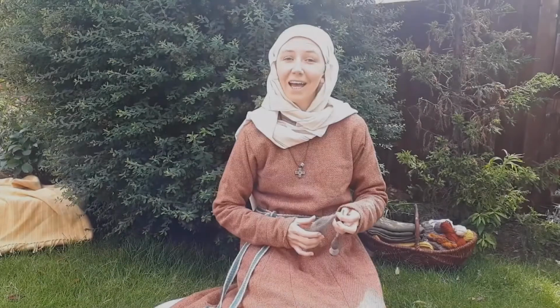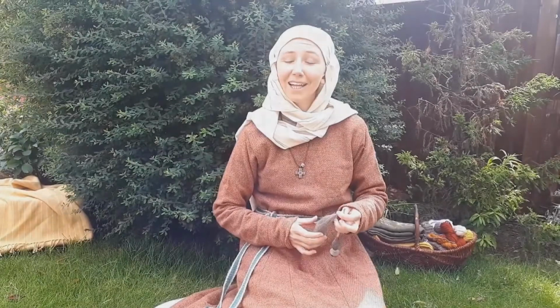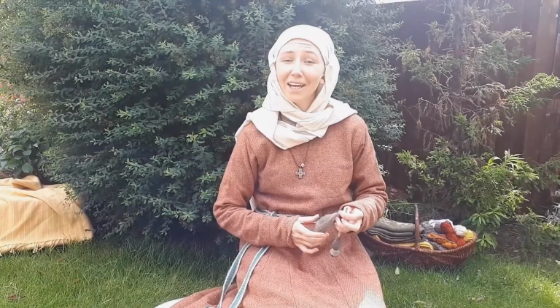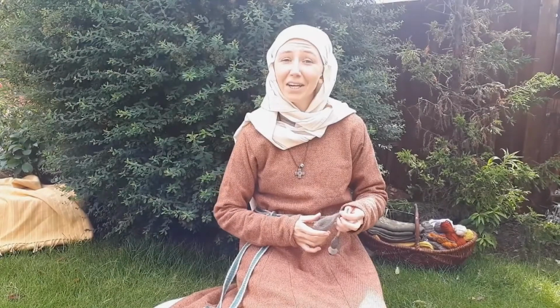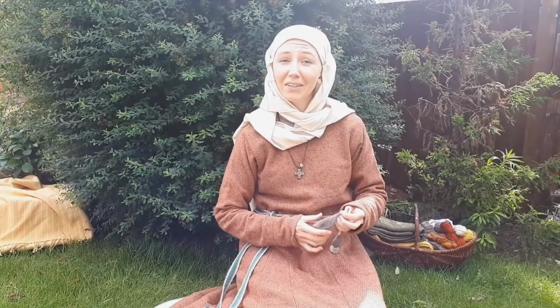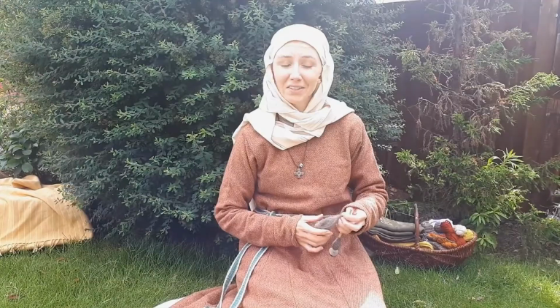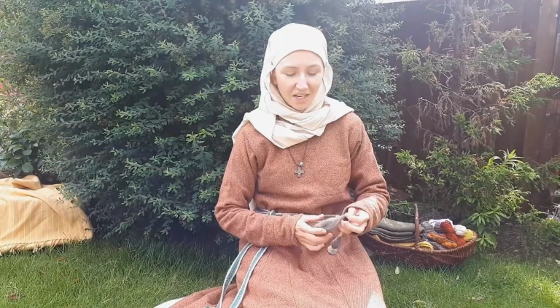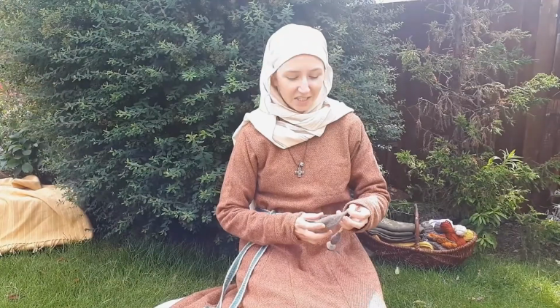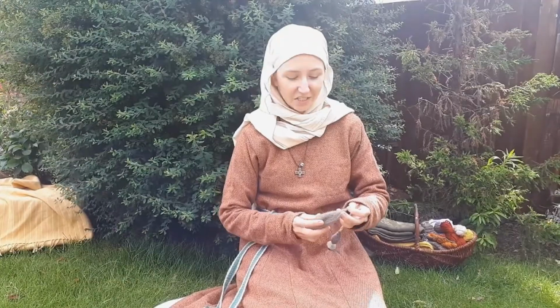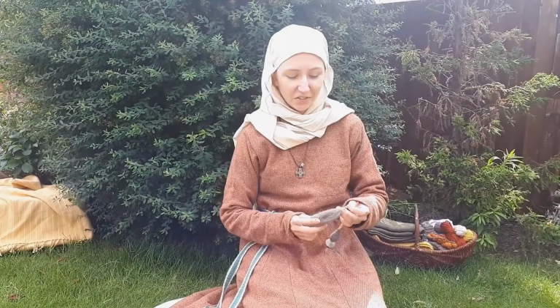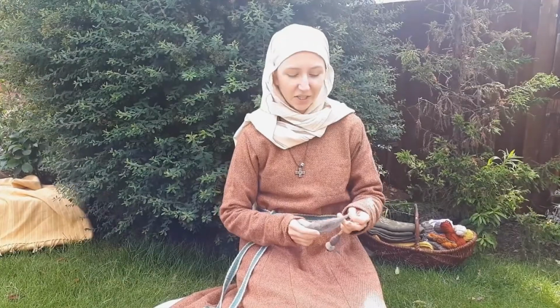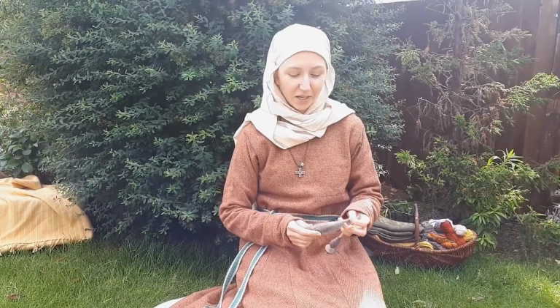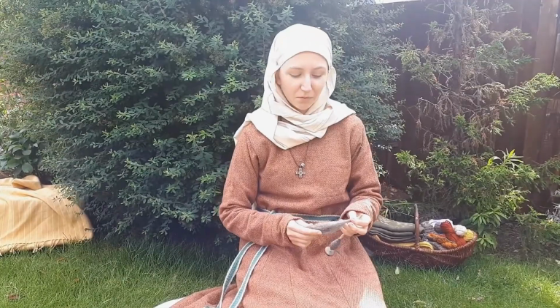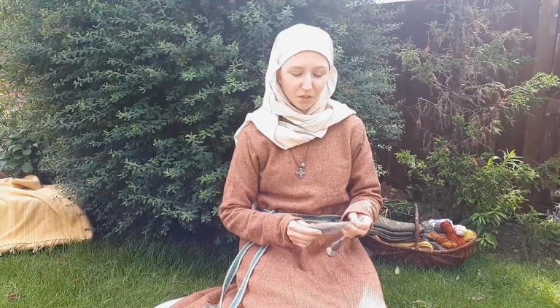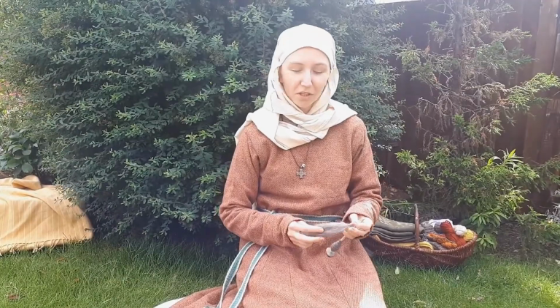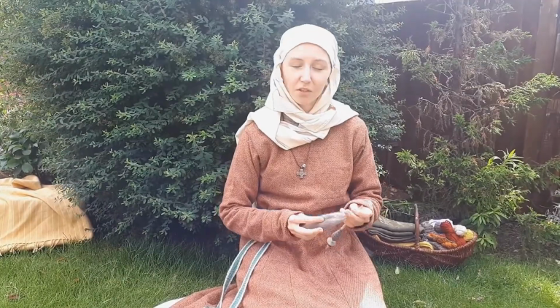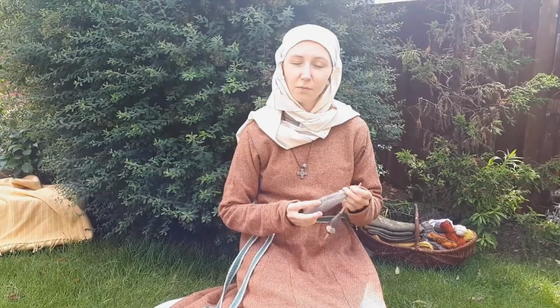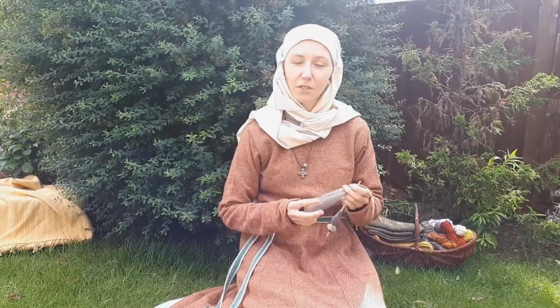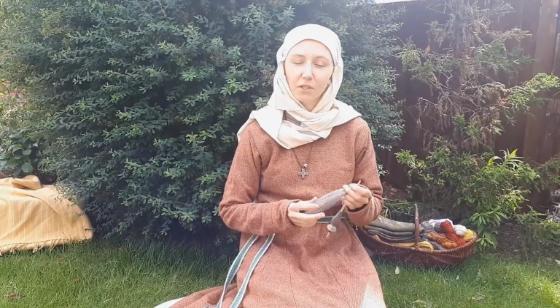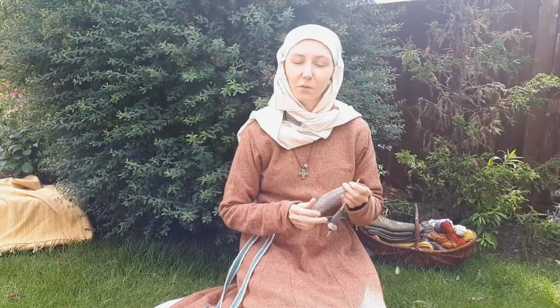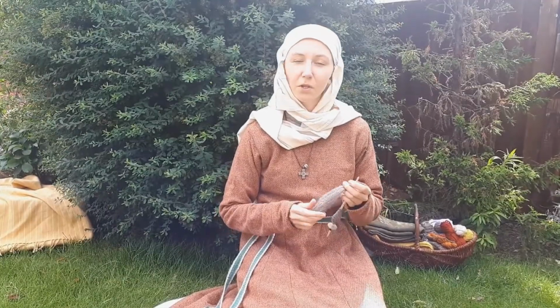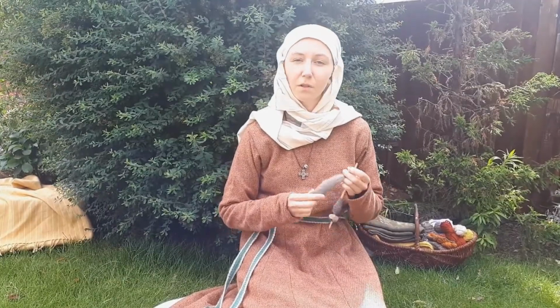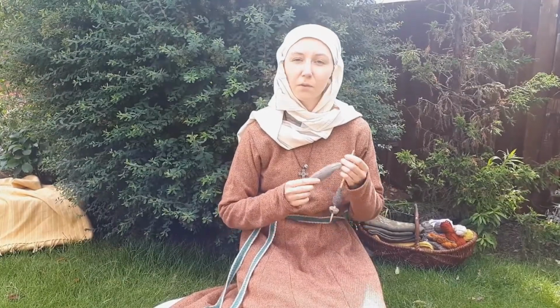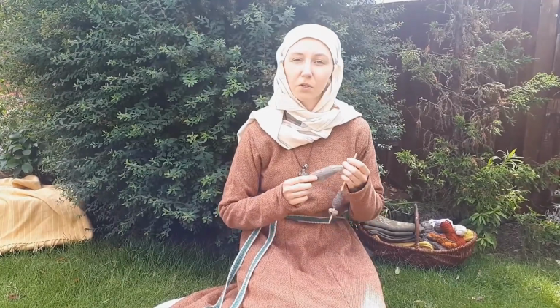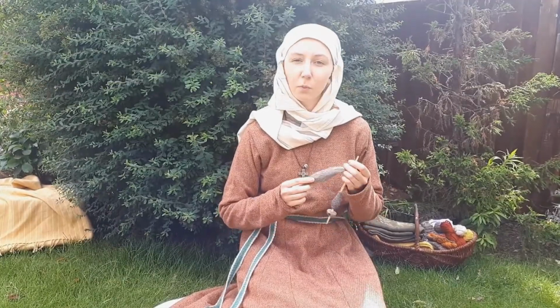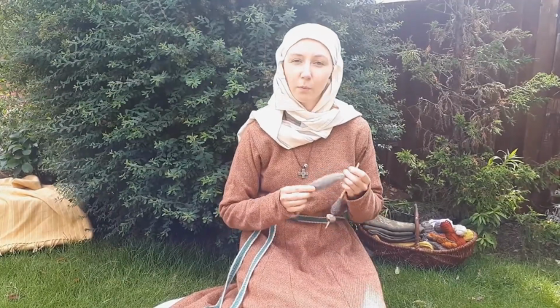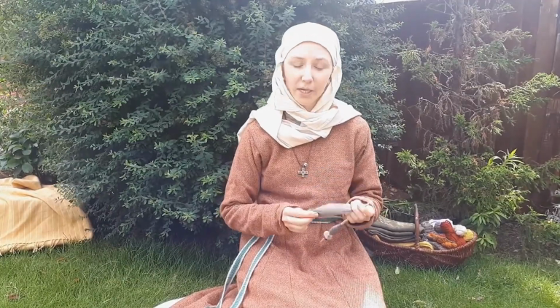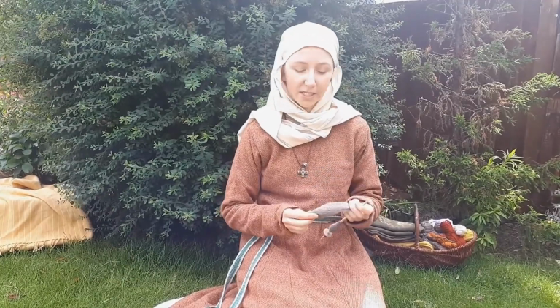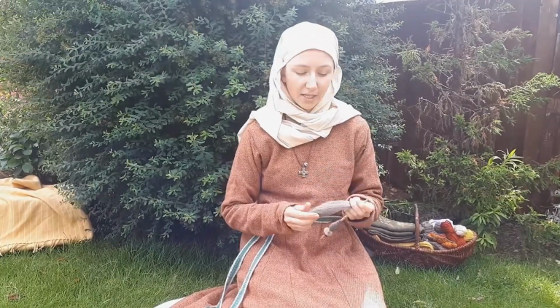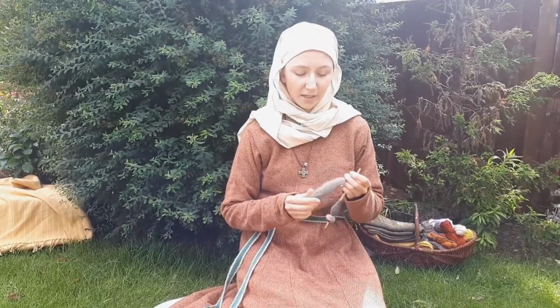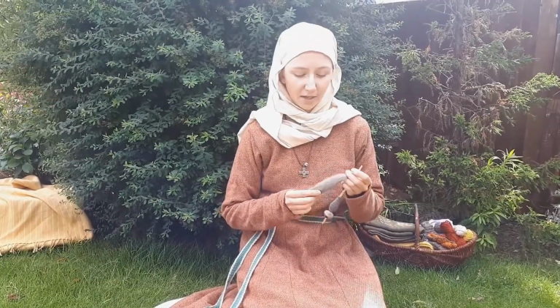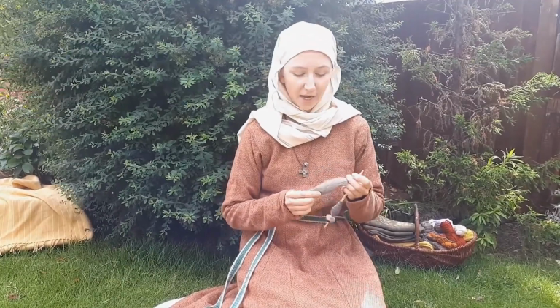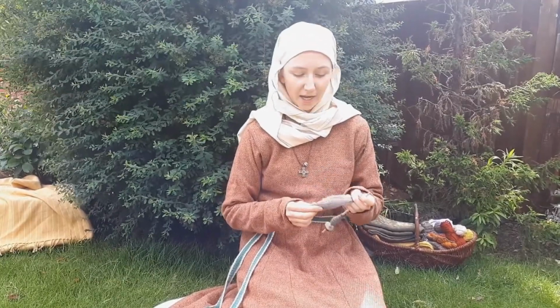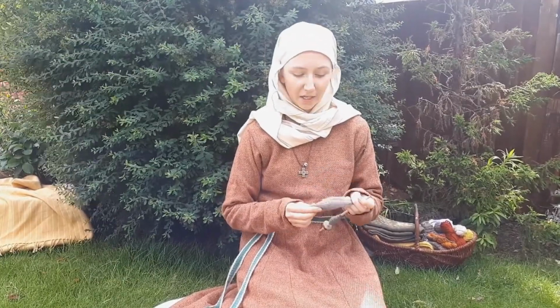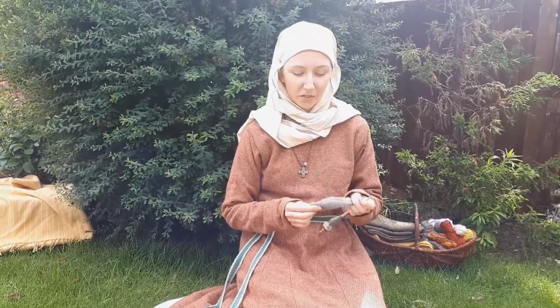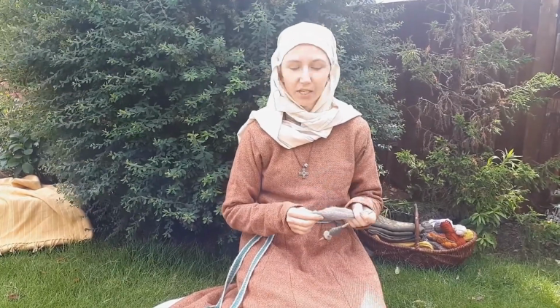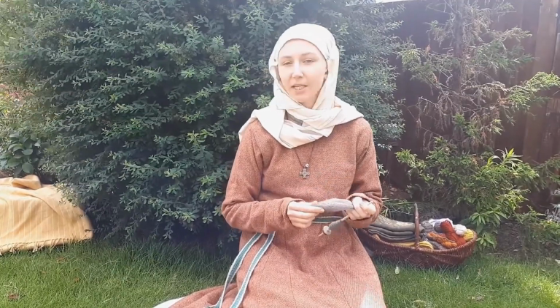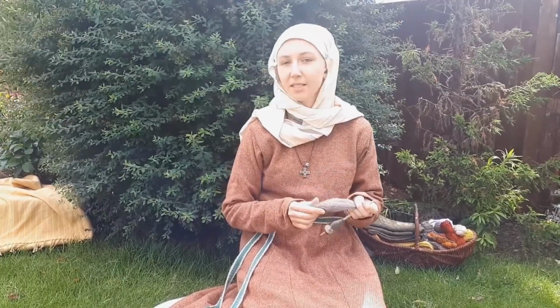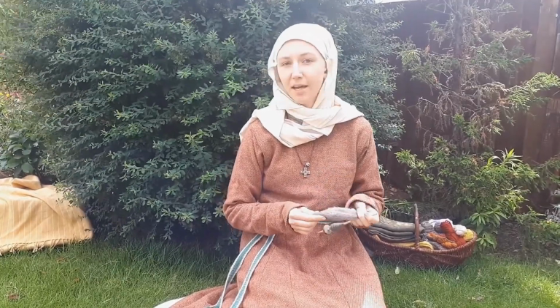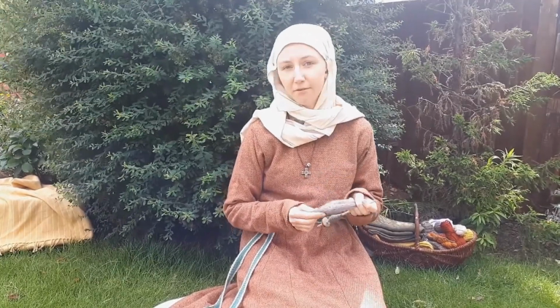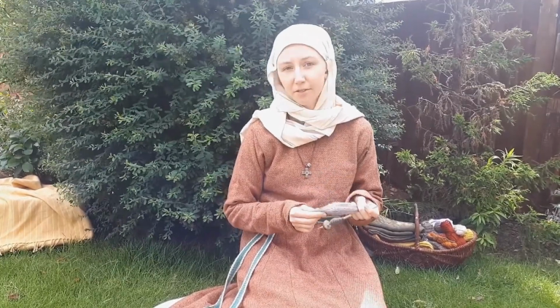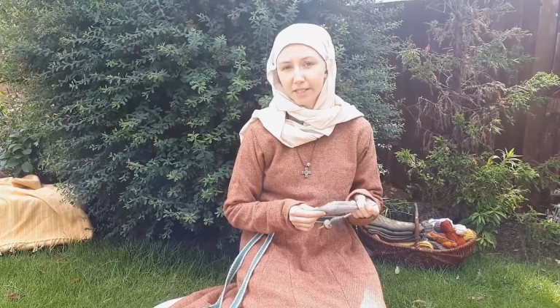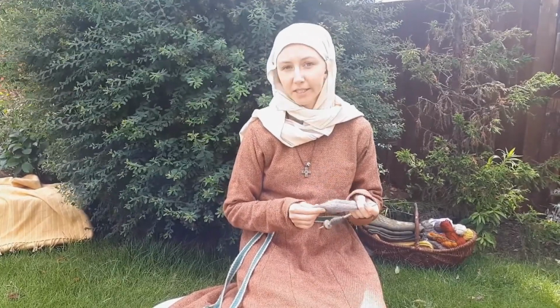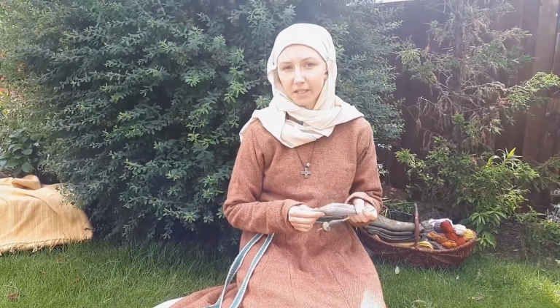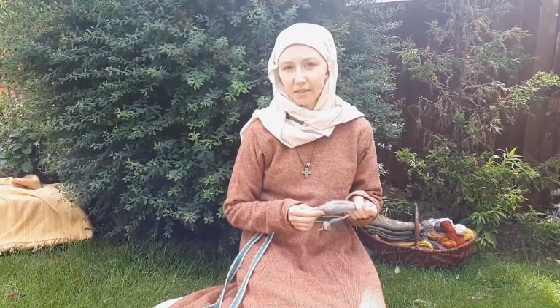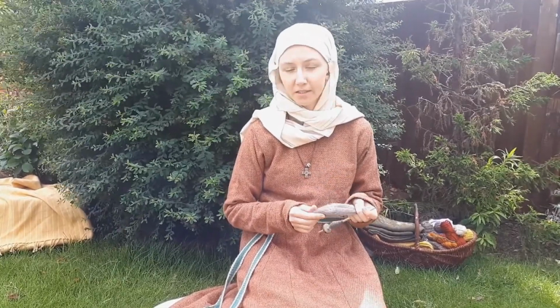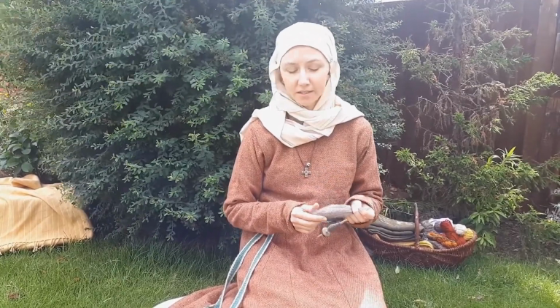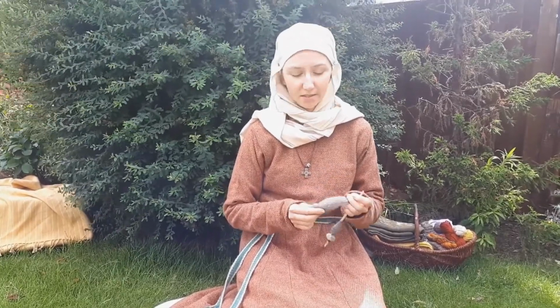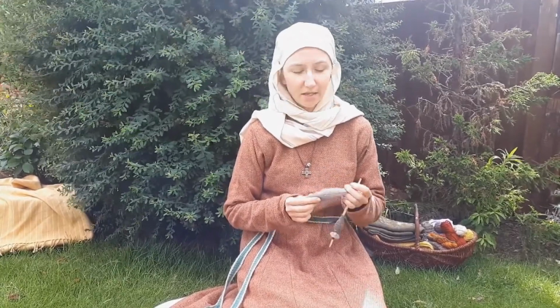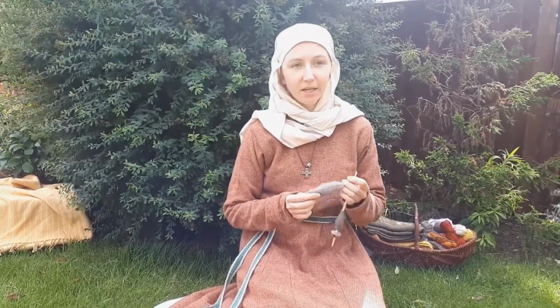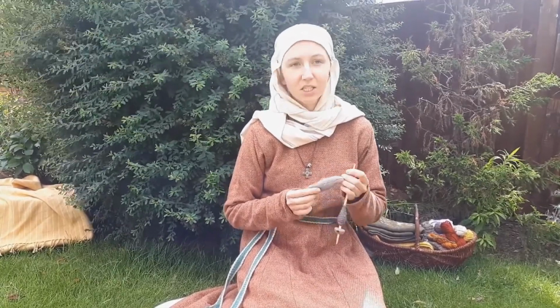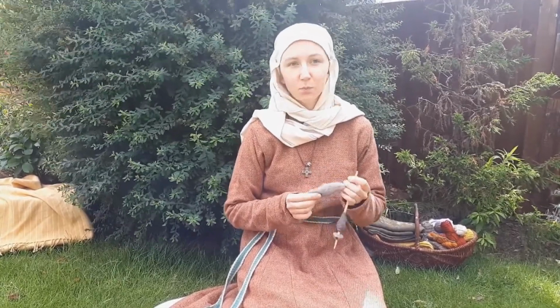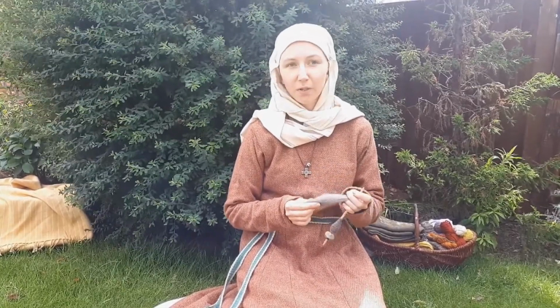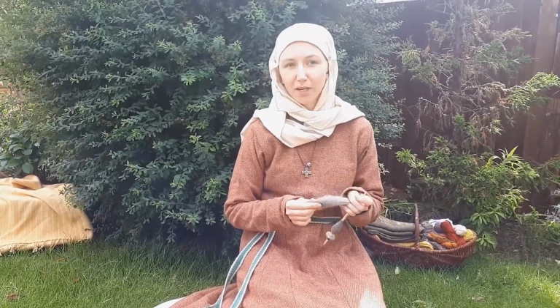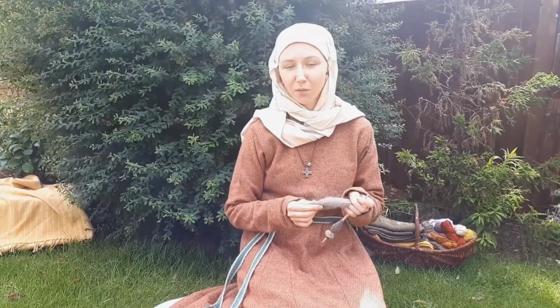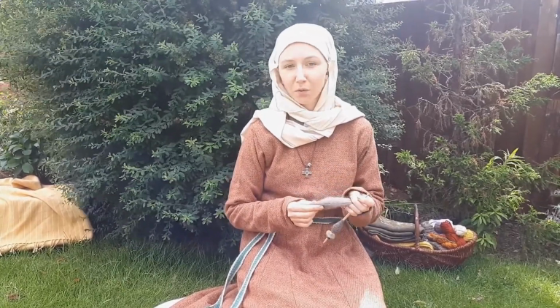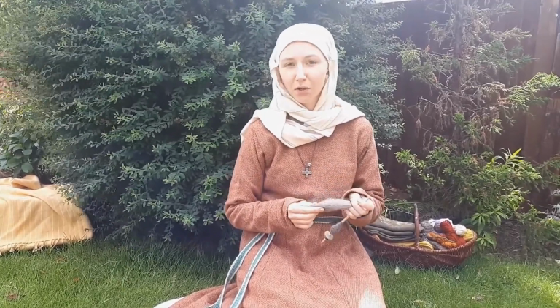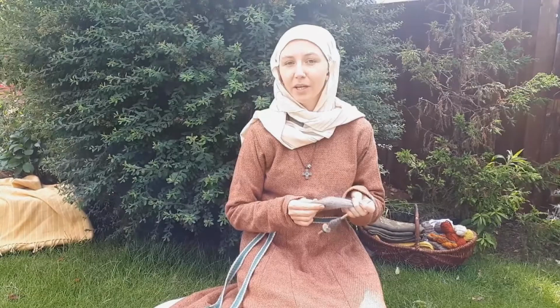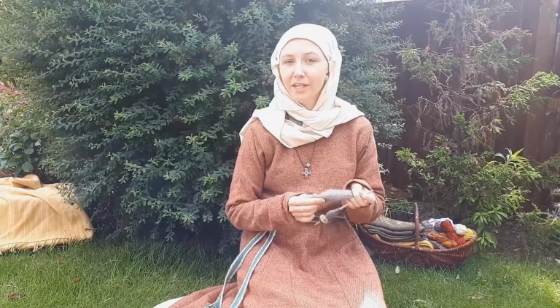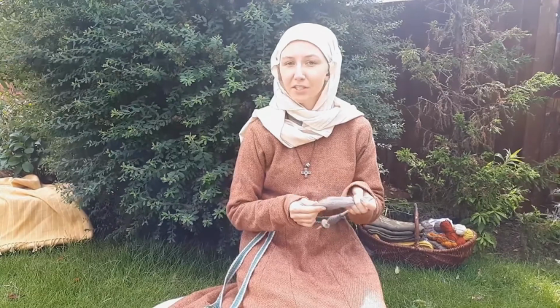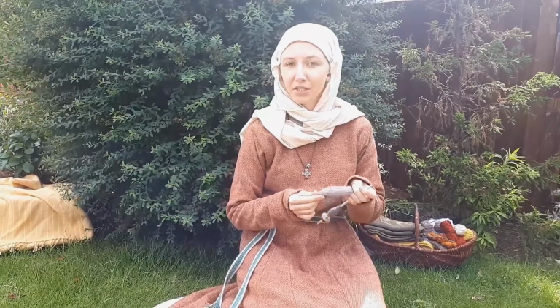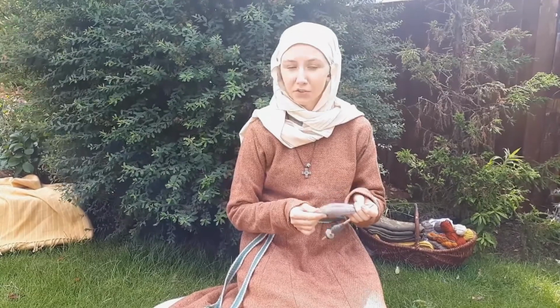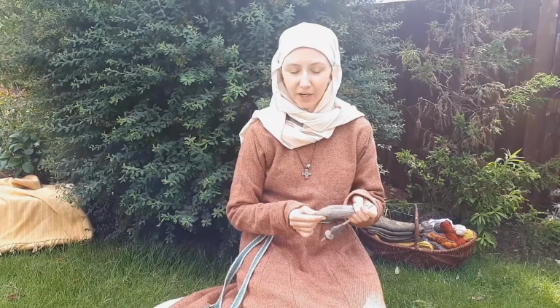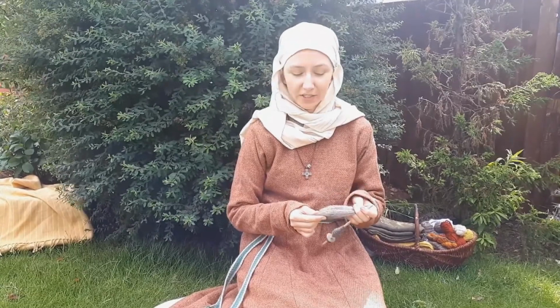Hello! So today I'm going to be doing one of the most basic Anglo-Saxon everyday tasks: spinning wool into thread.